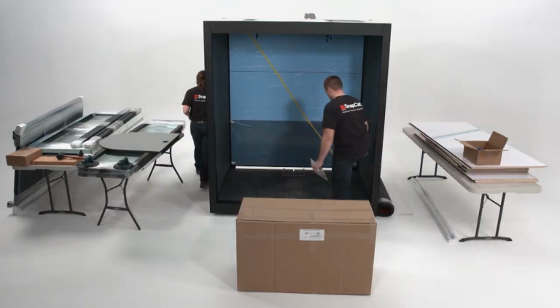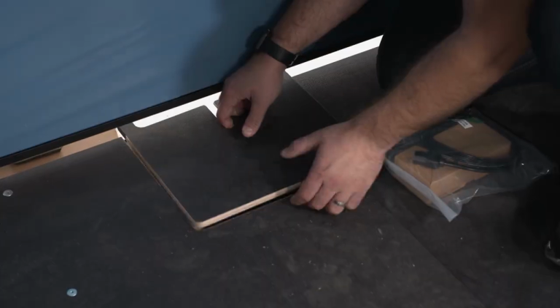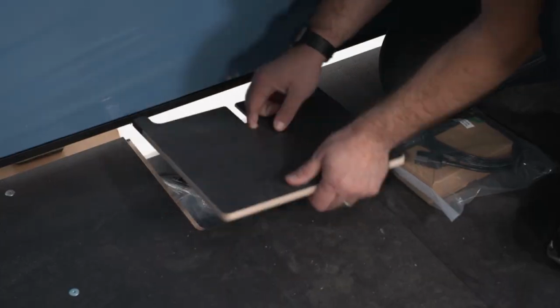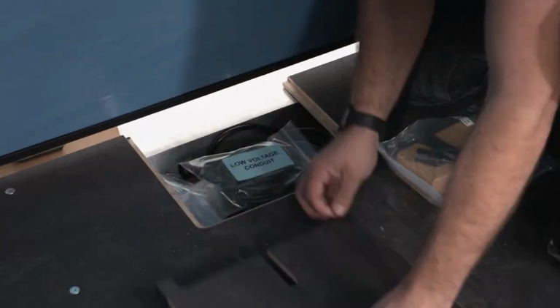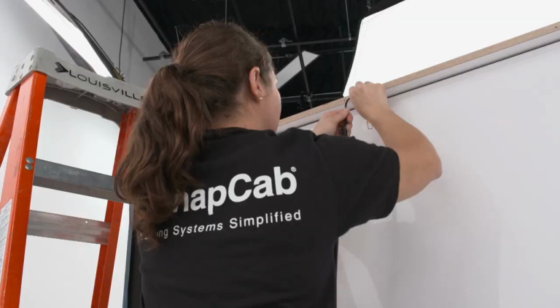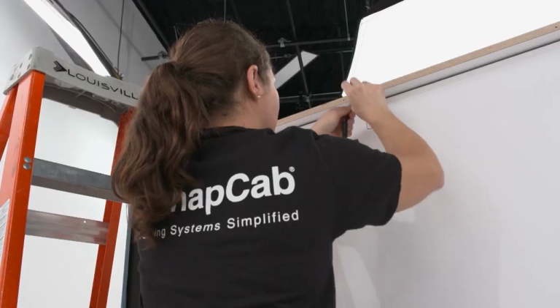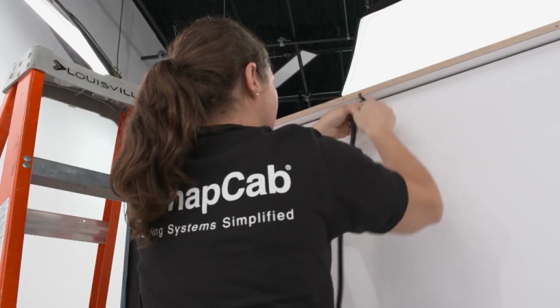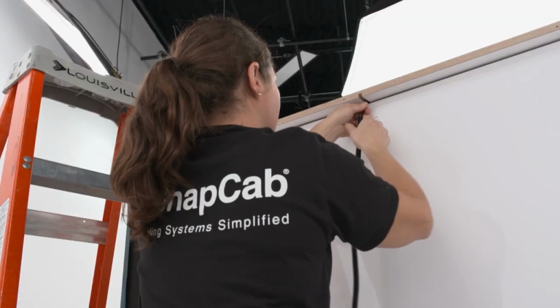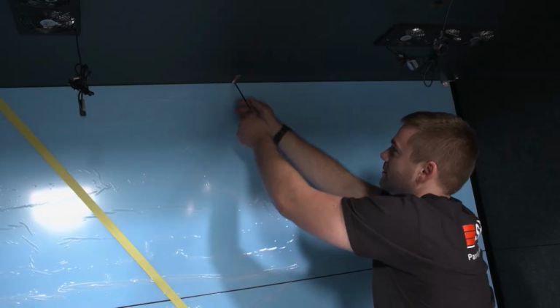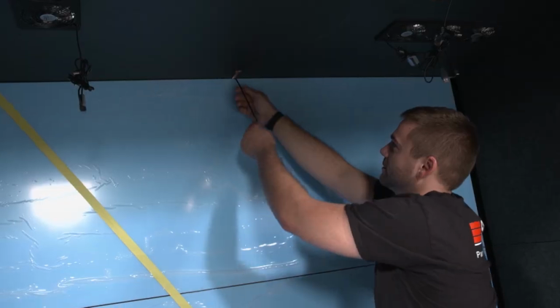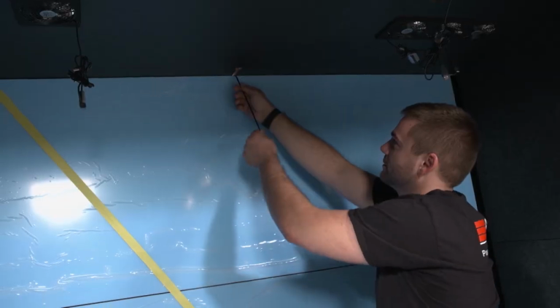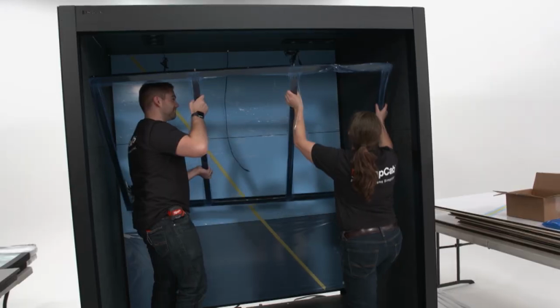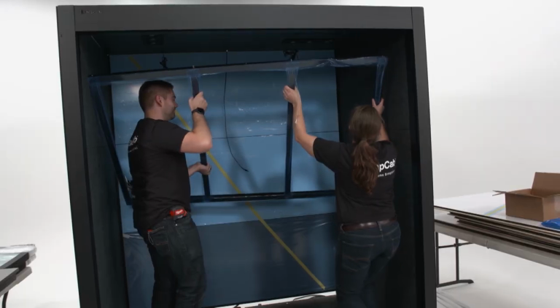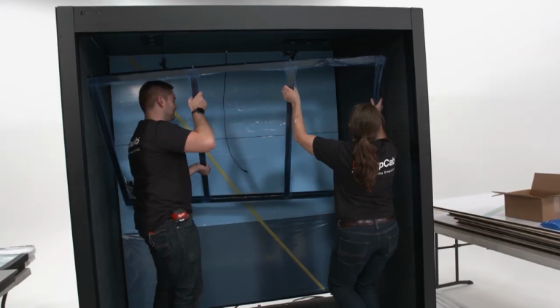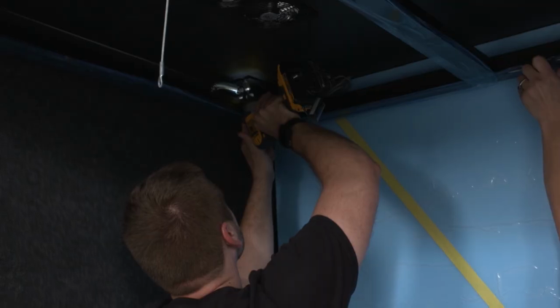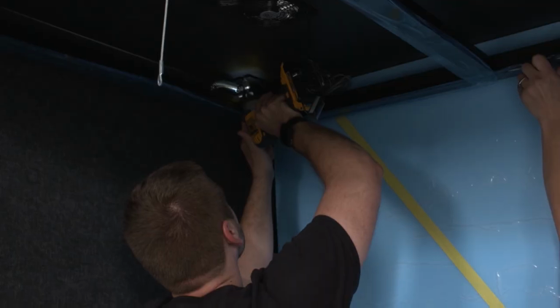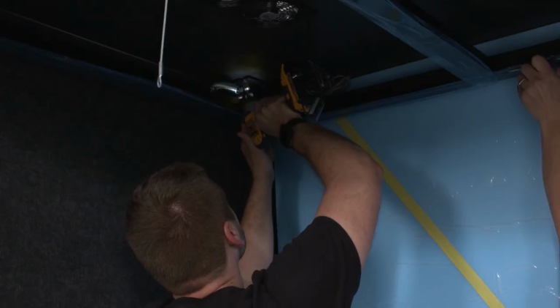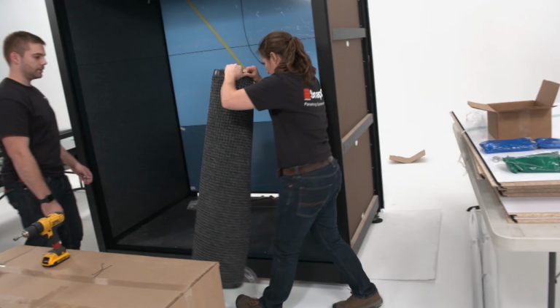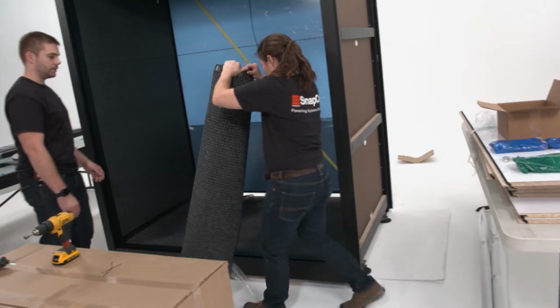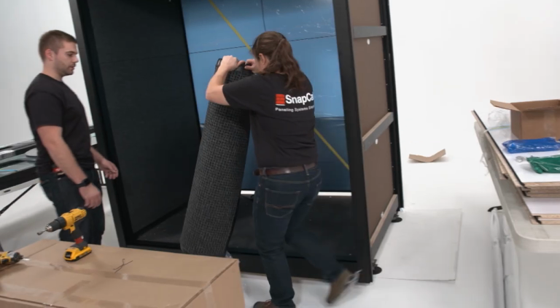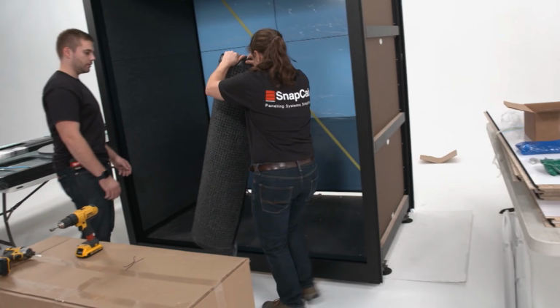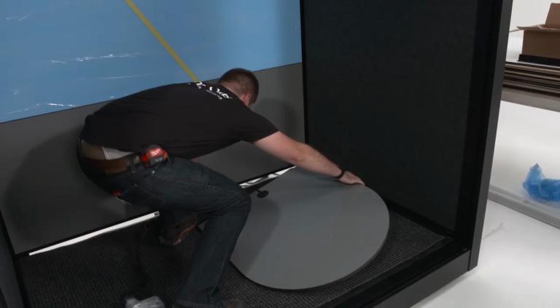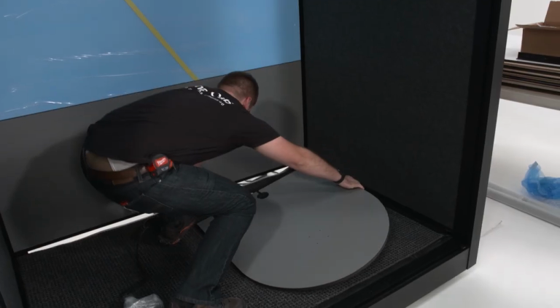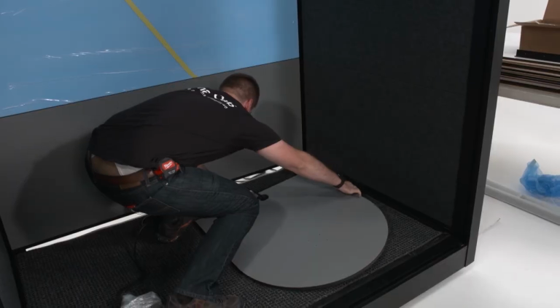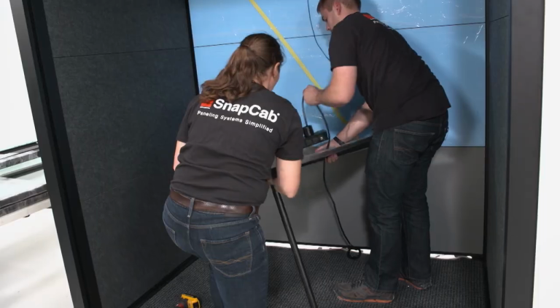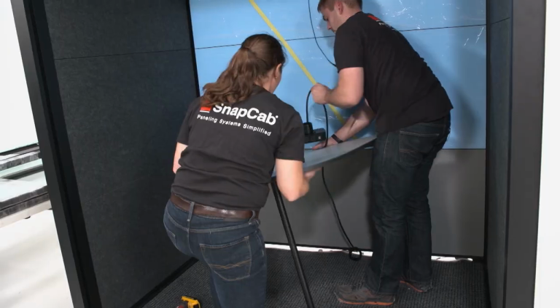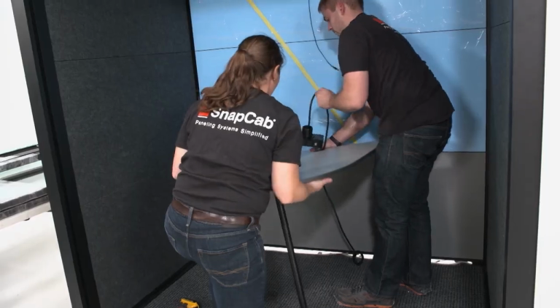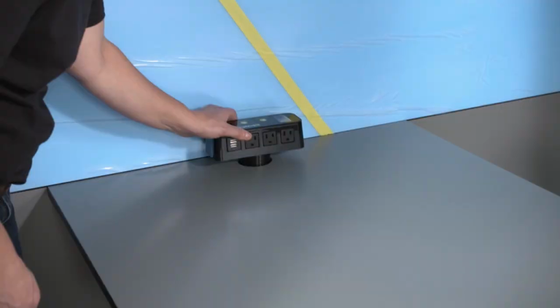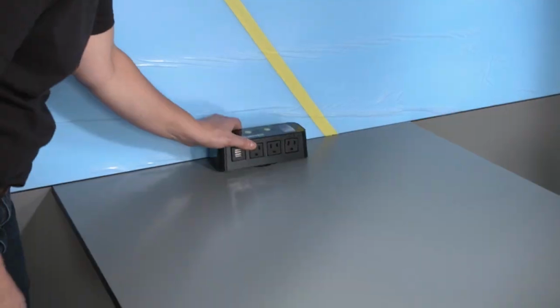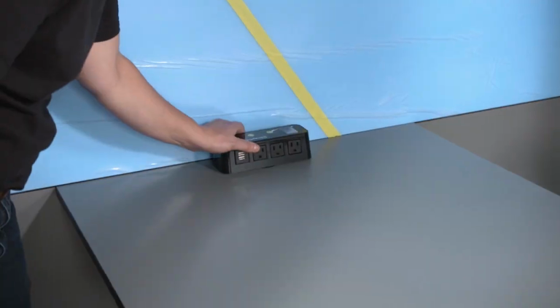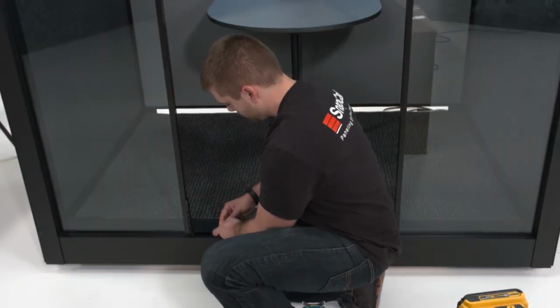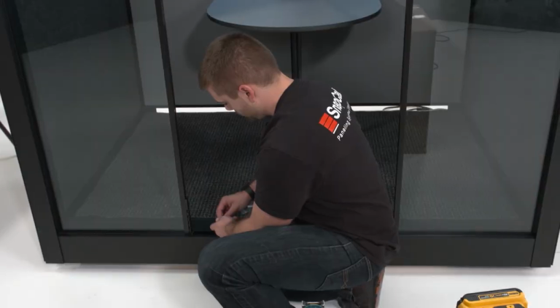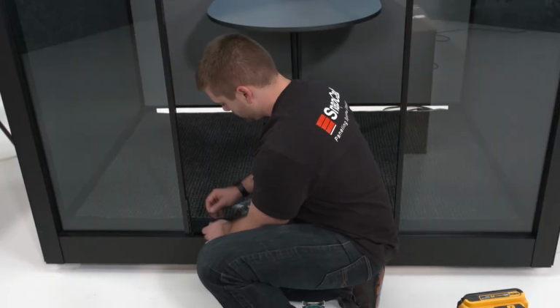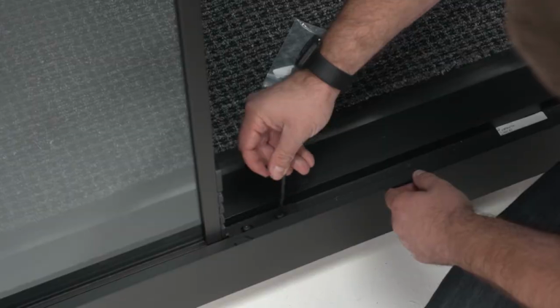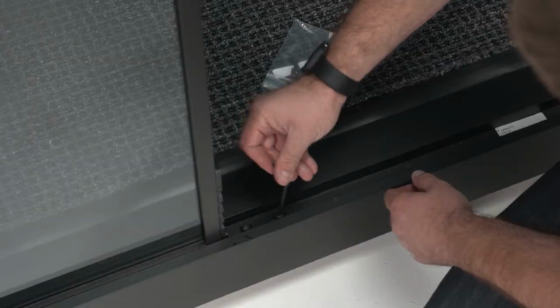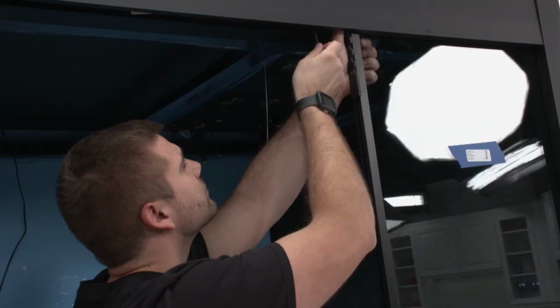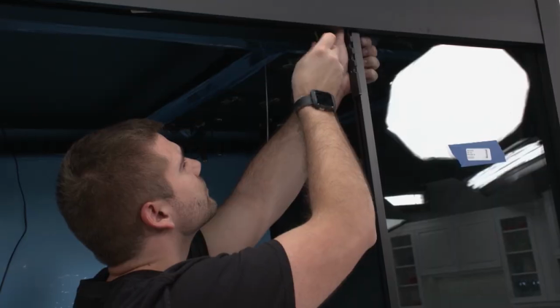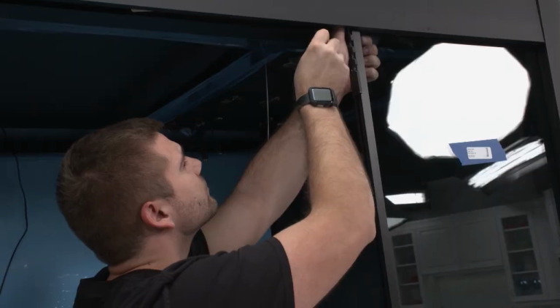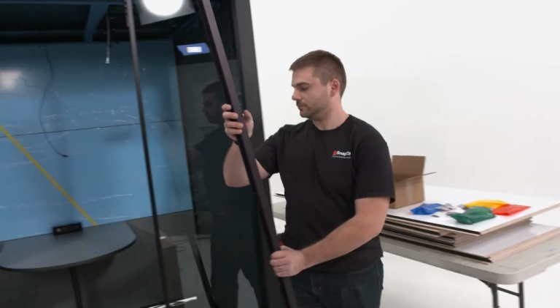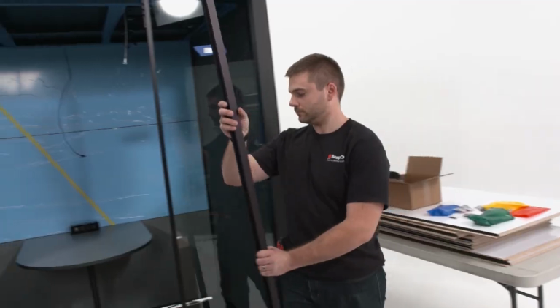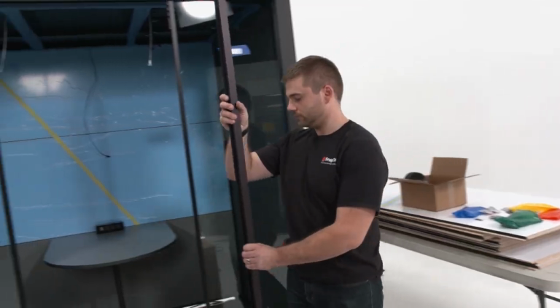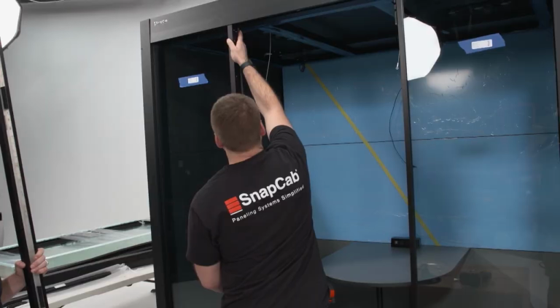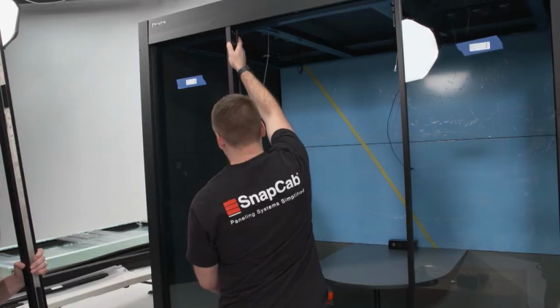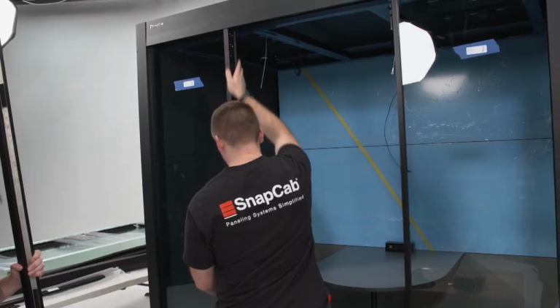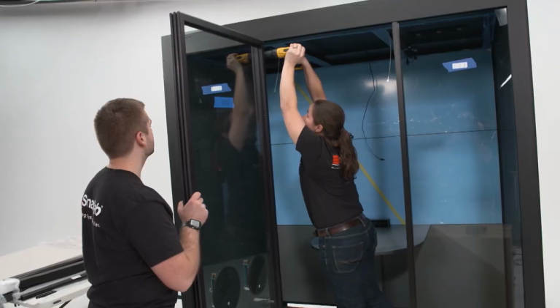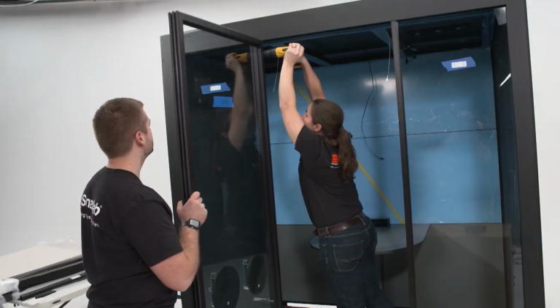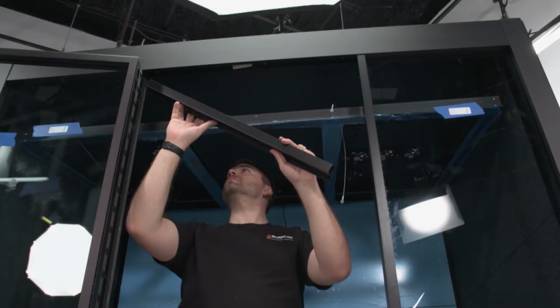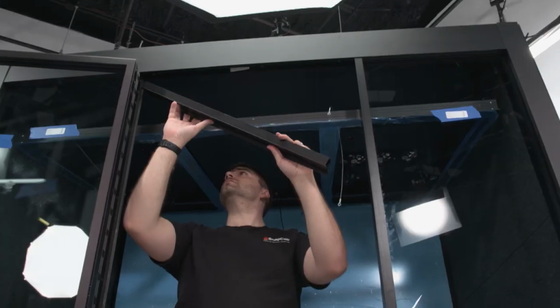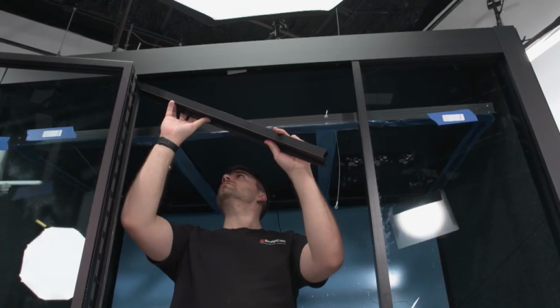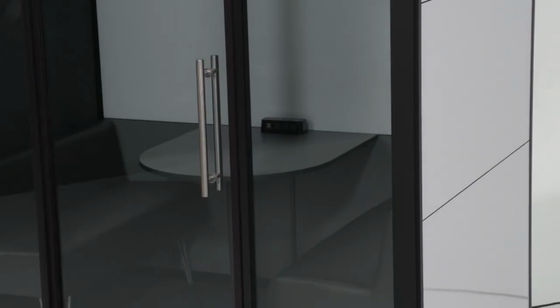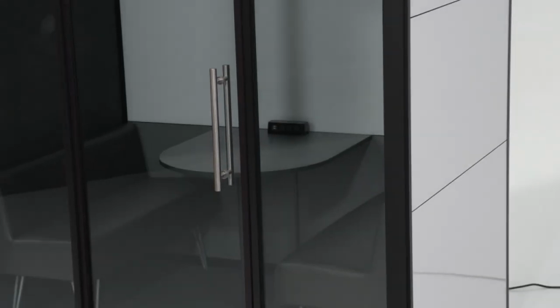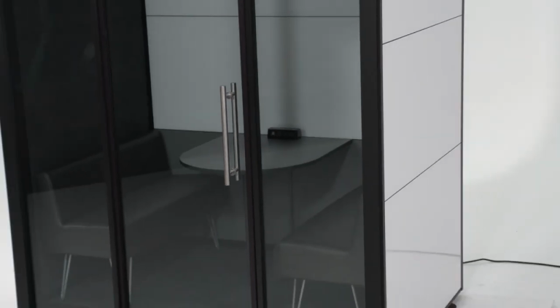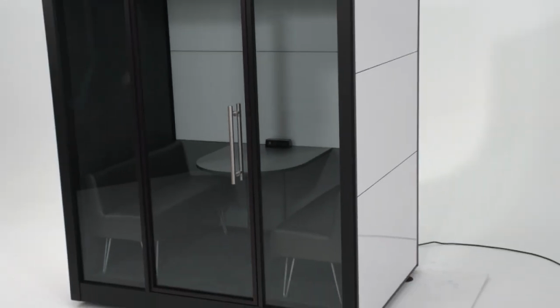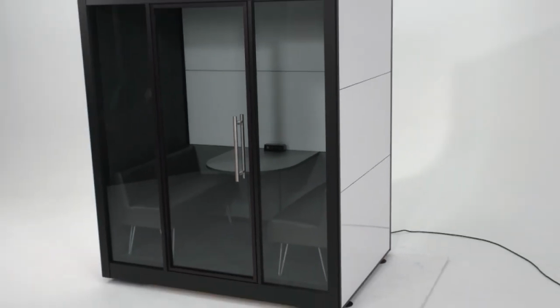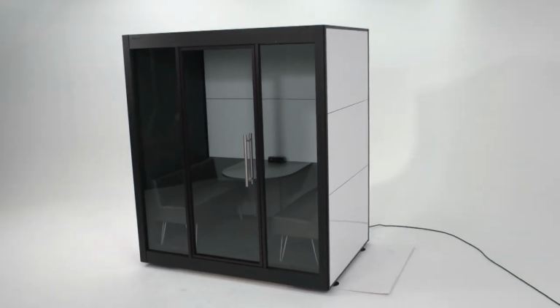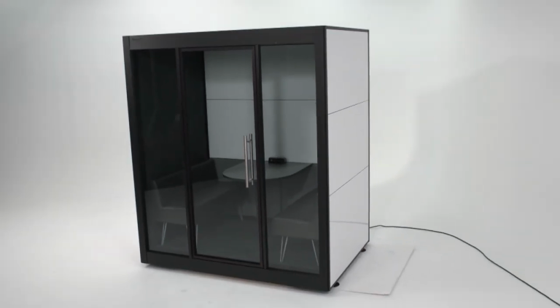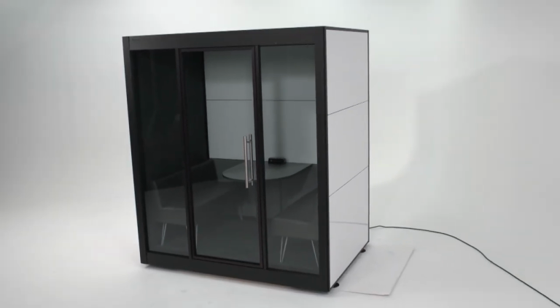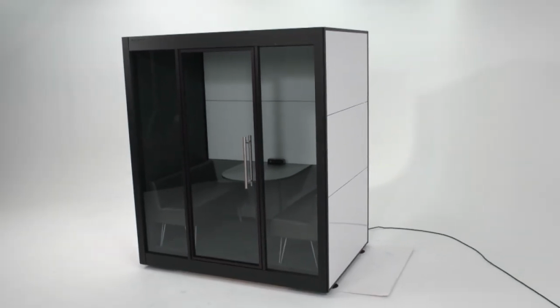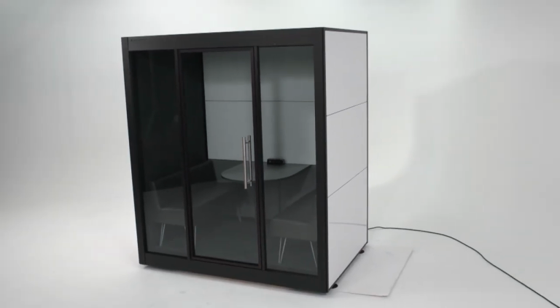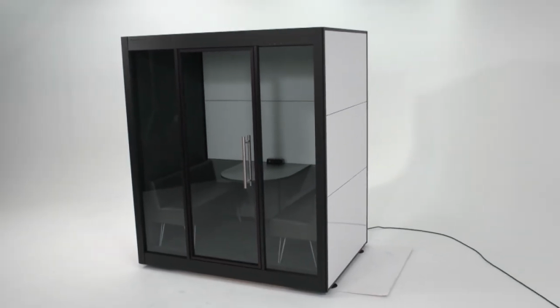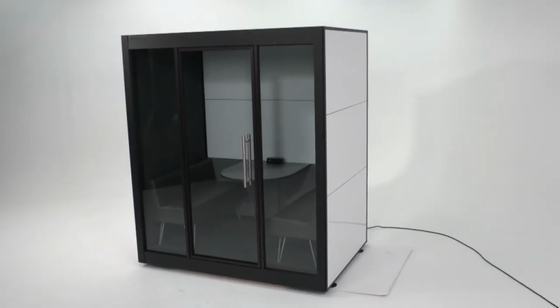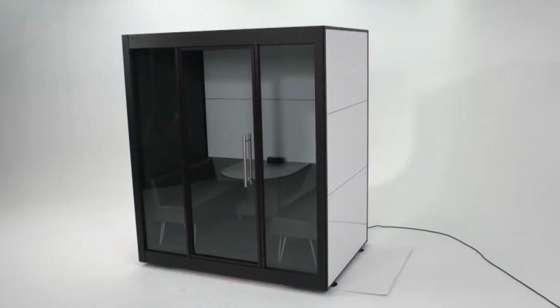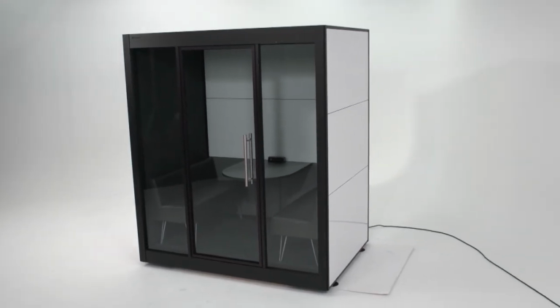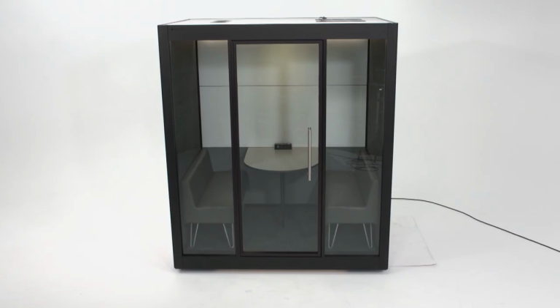The executives at Brandstar, the production company behind Inside the Blueprint, were so blown away by the pods they ordered one for themselves.